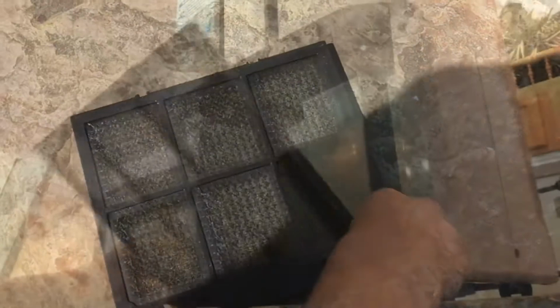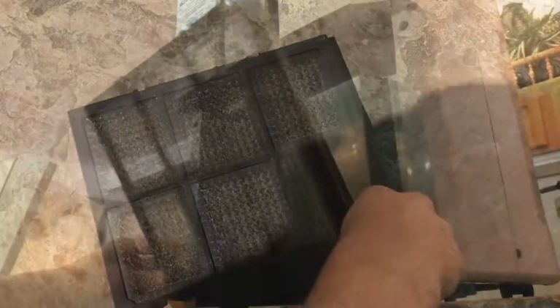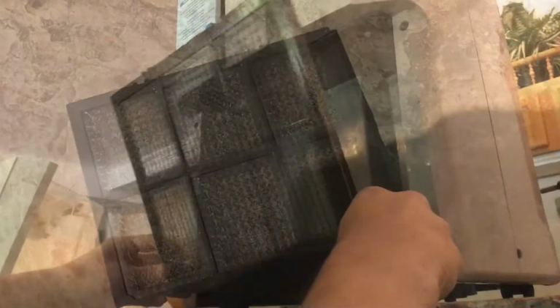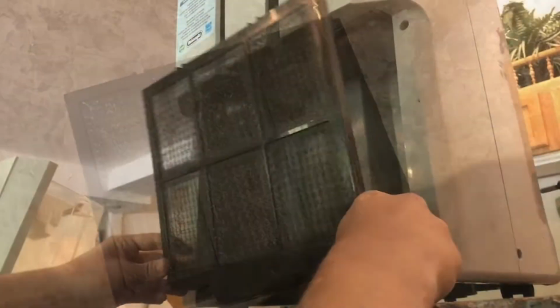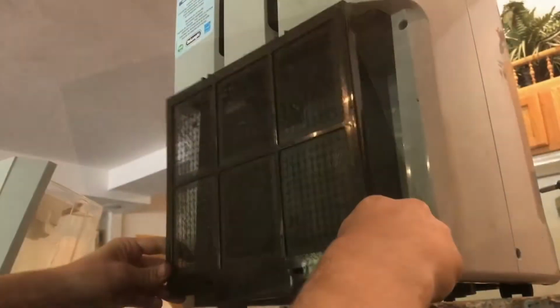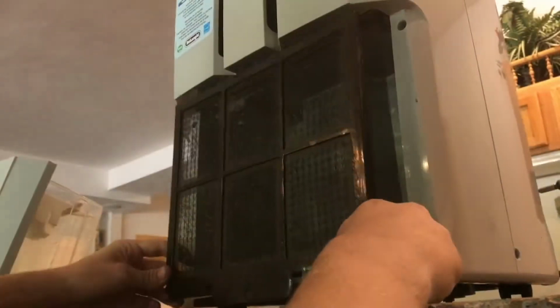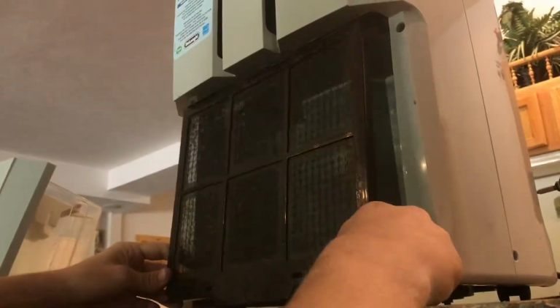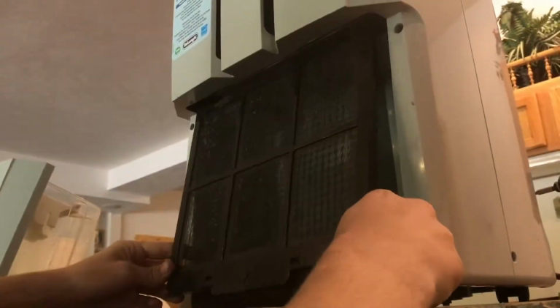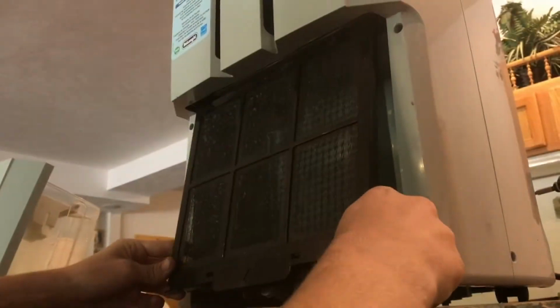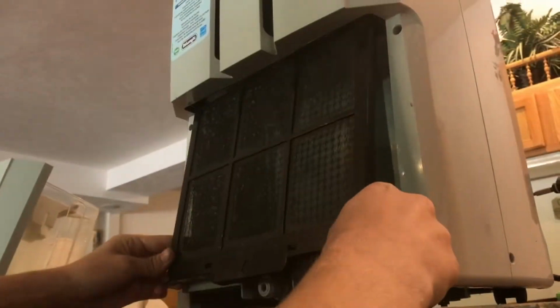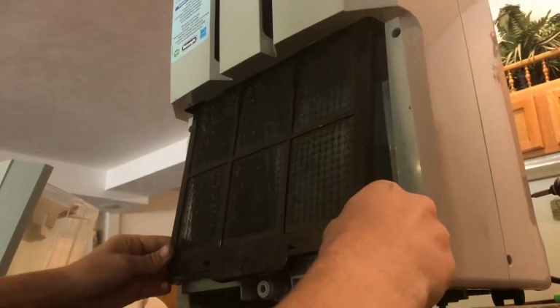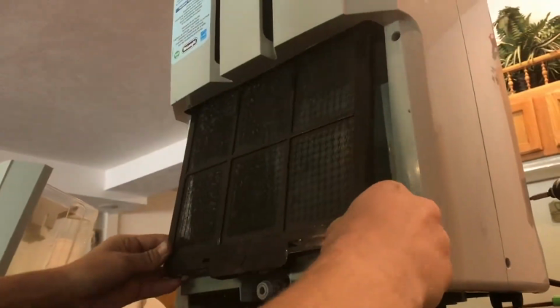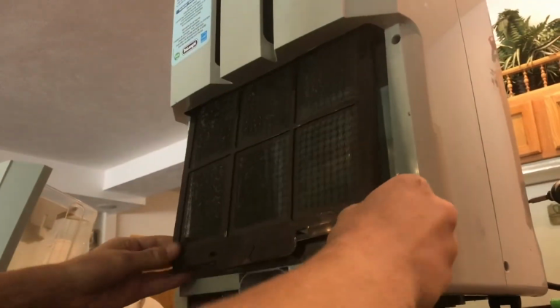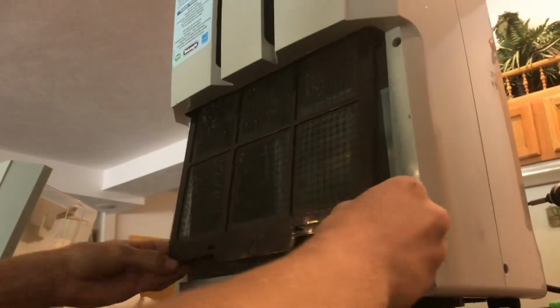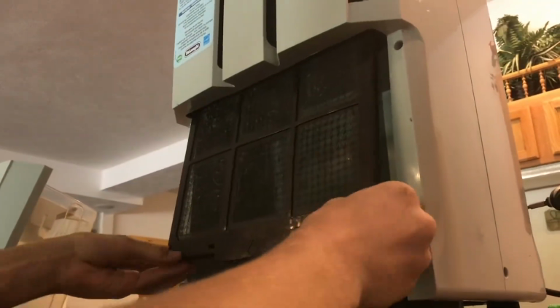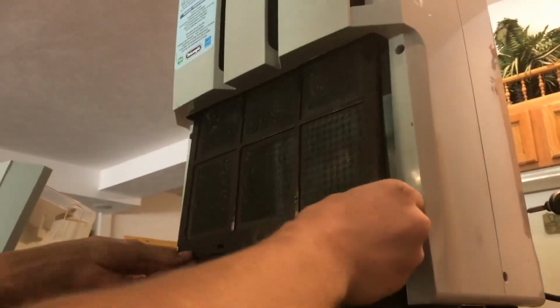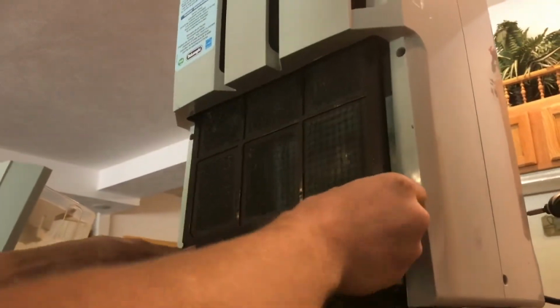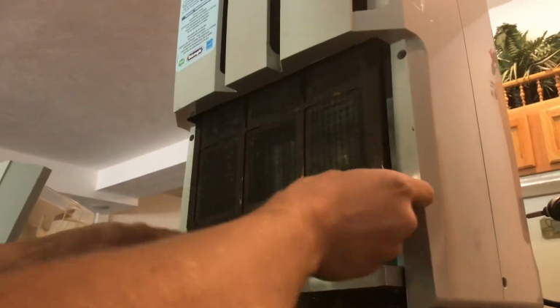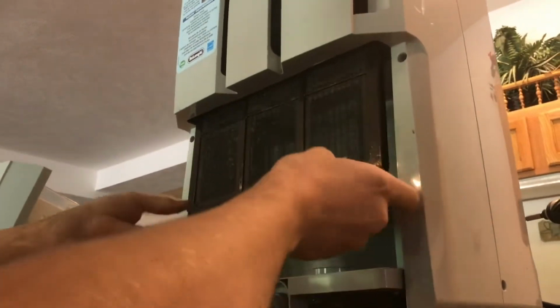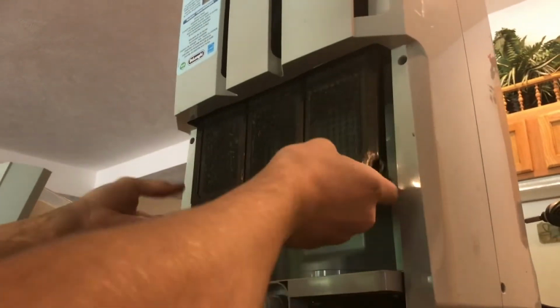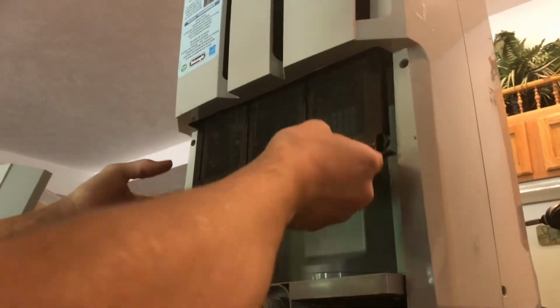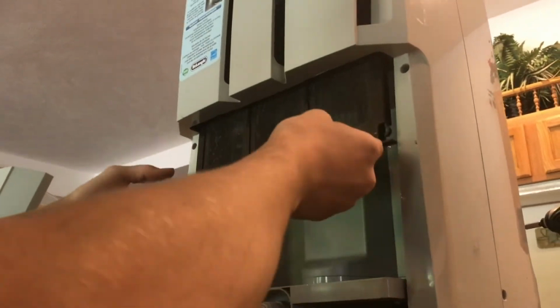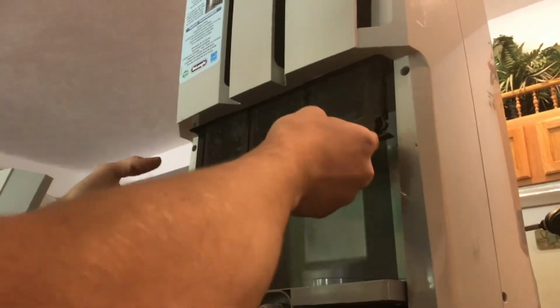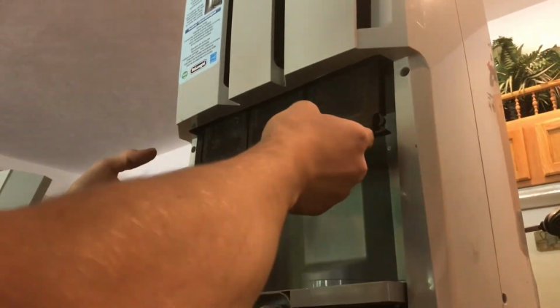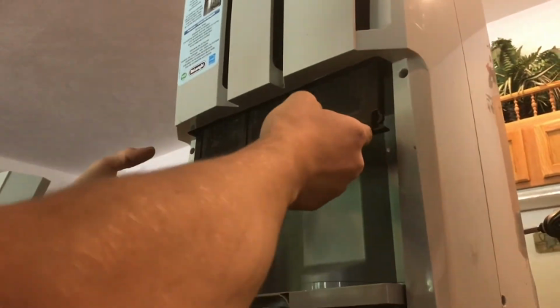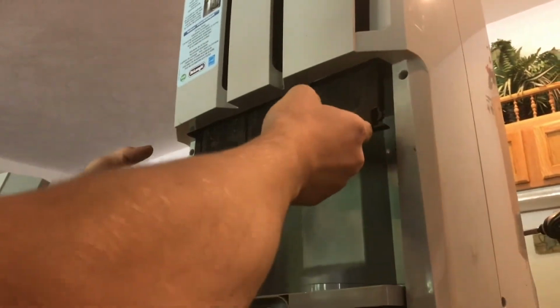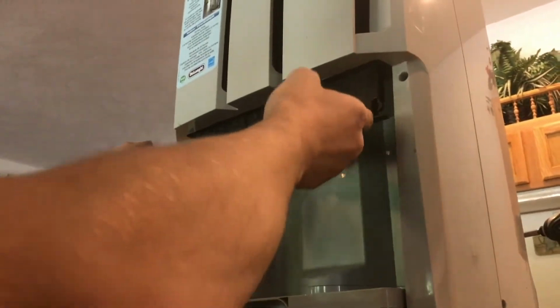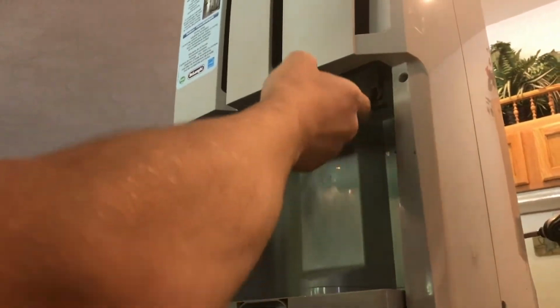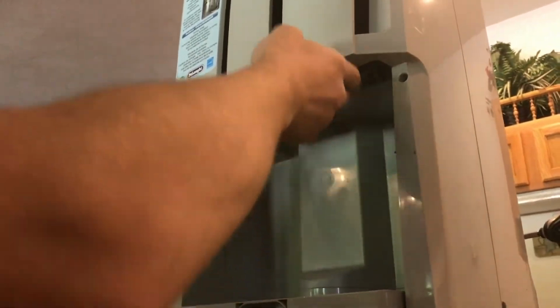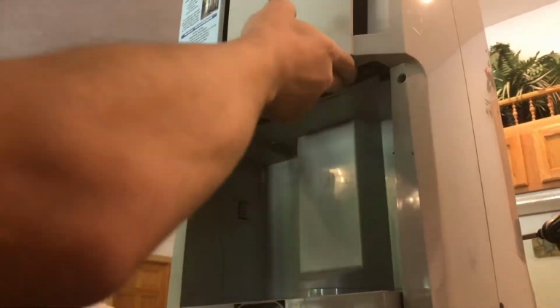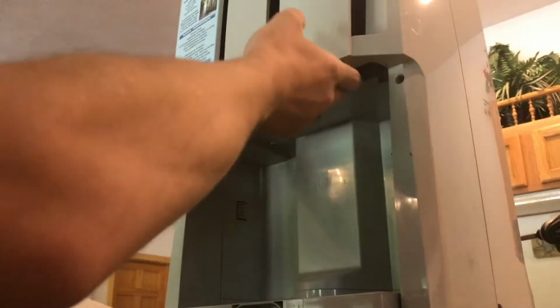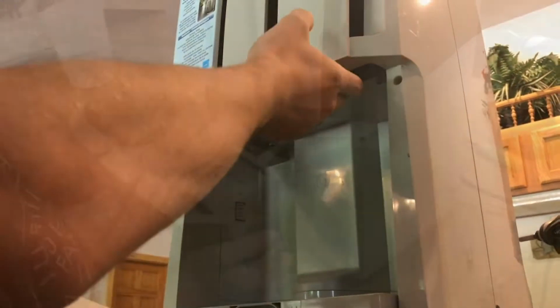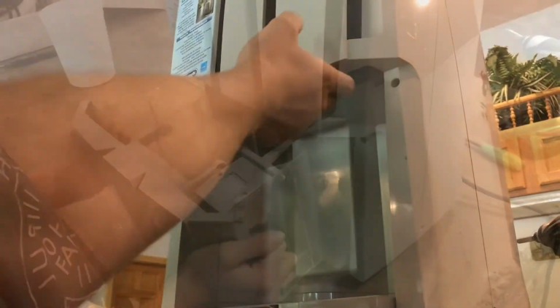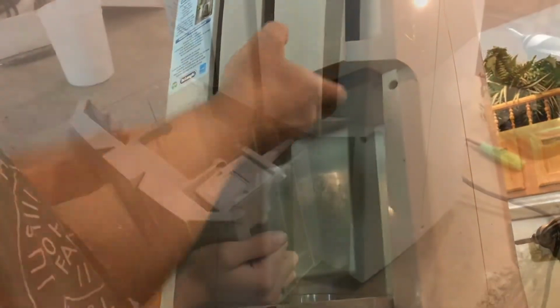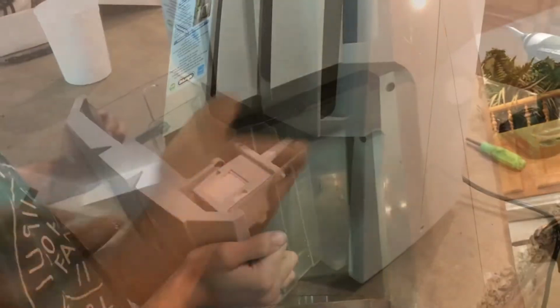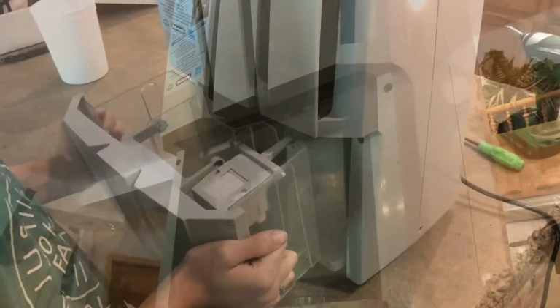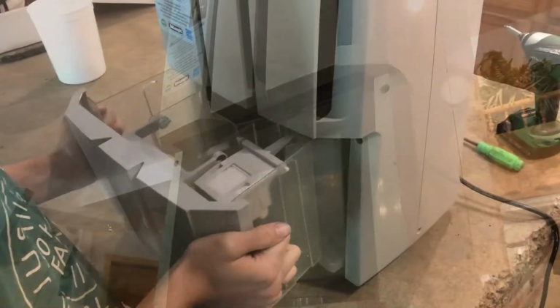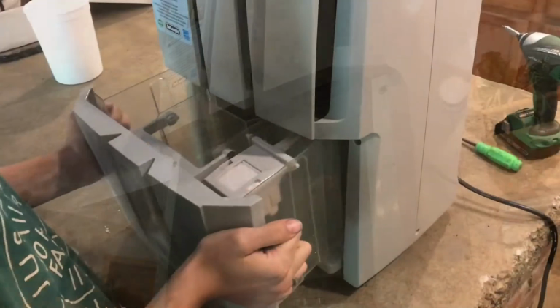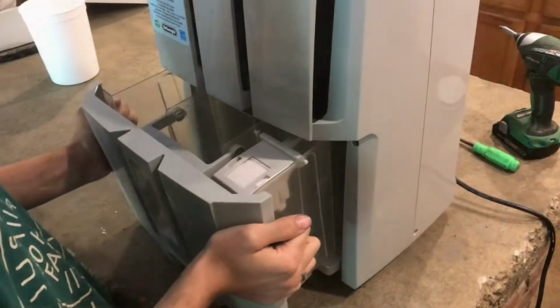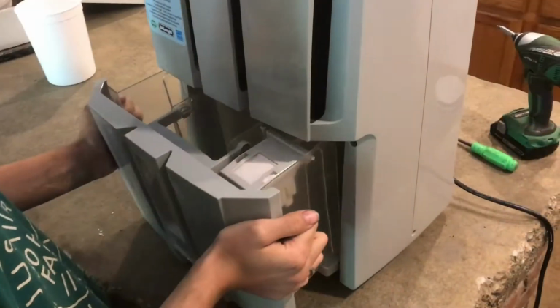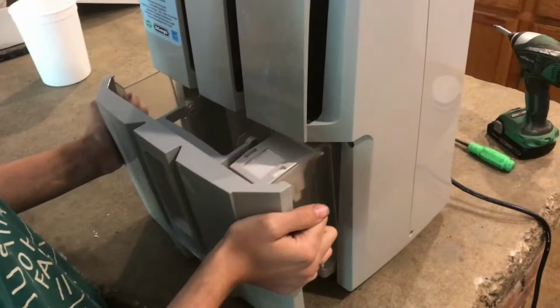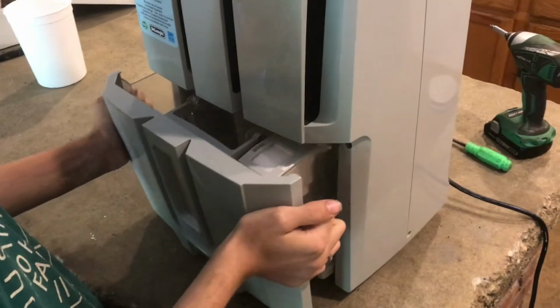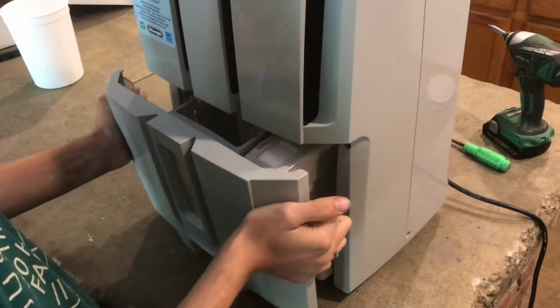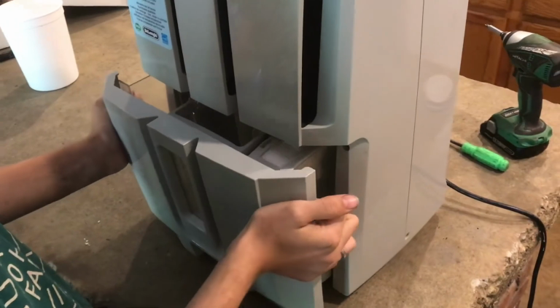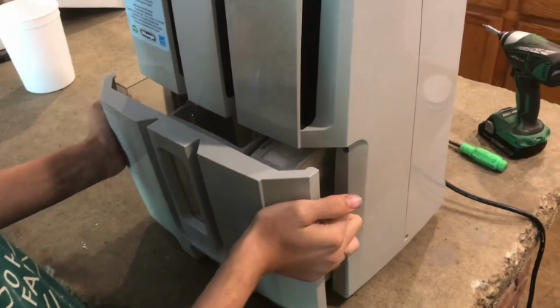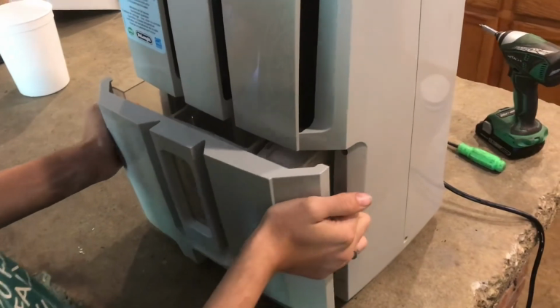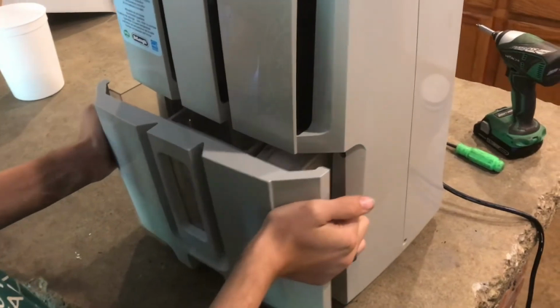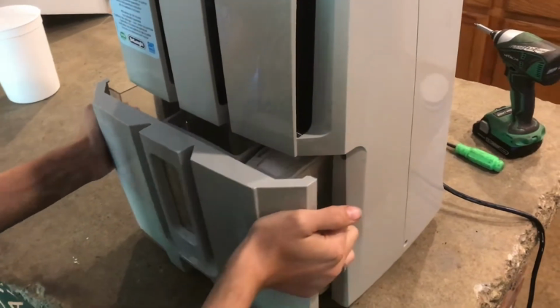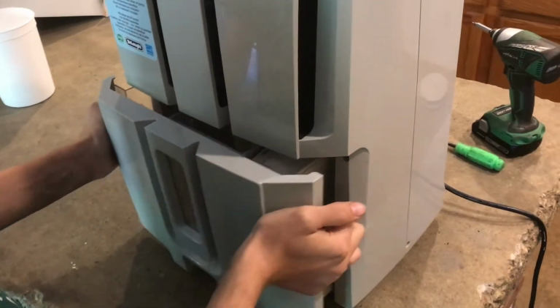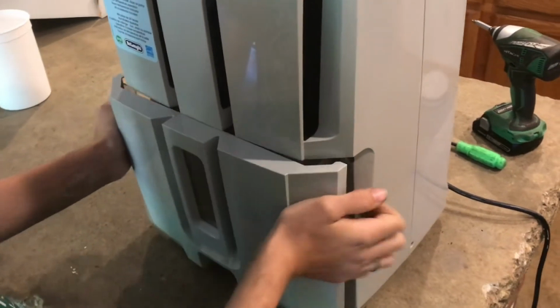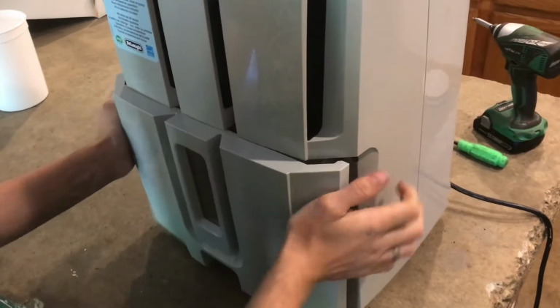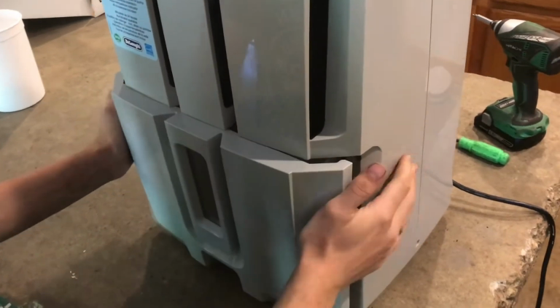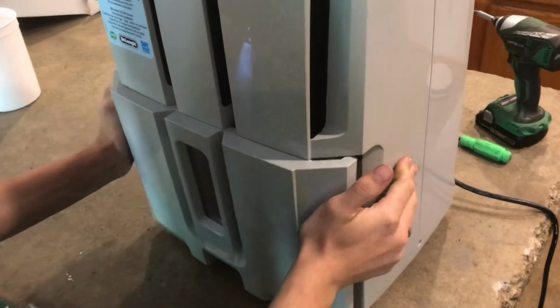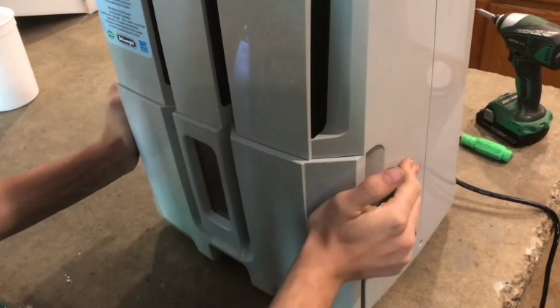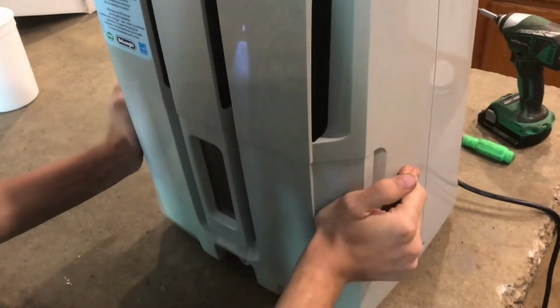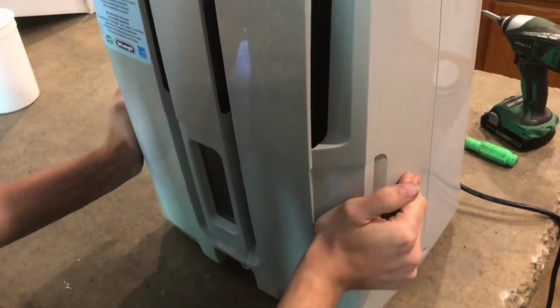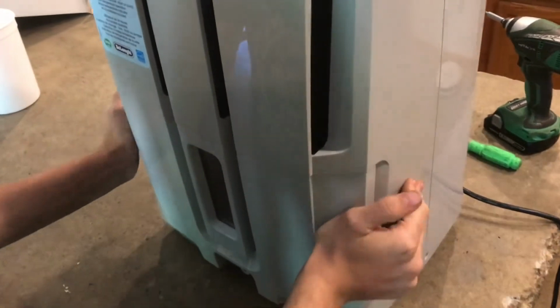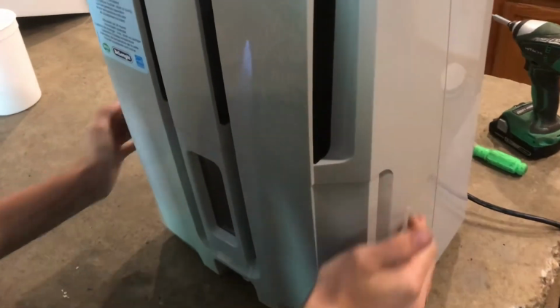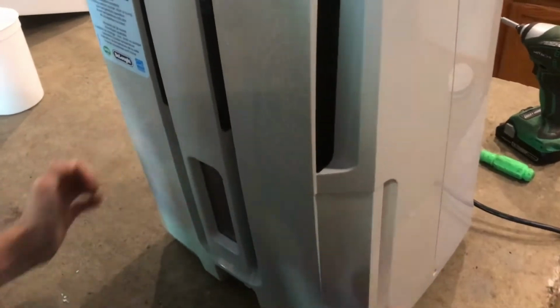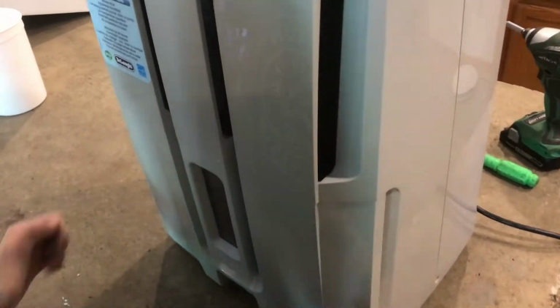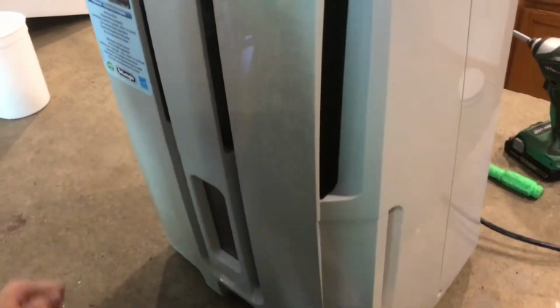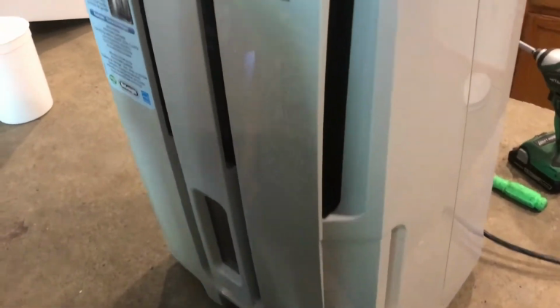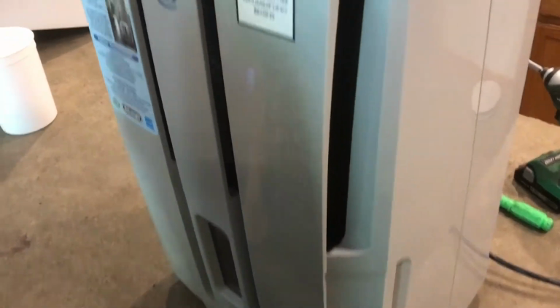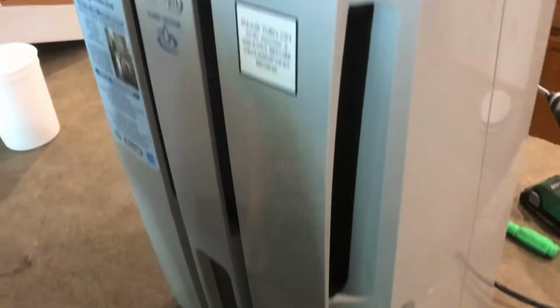With it clean and dry, put it back in in the same position. Put the tray back in, and you're ready to go.